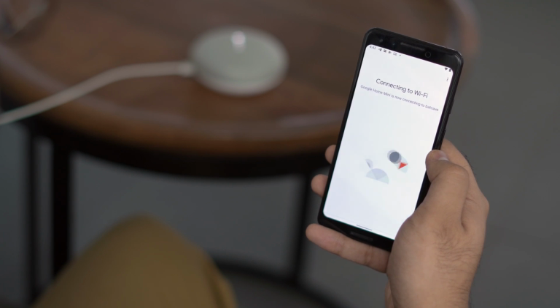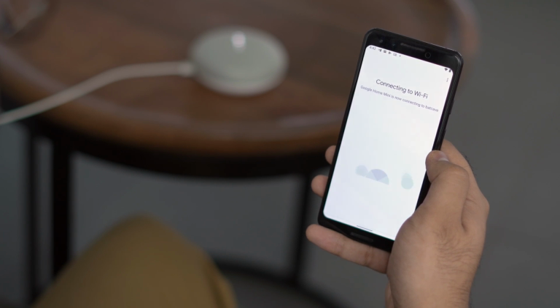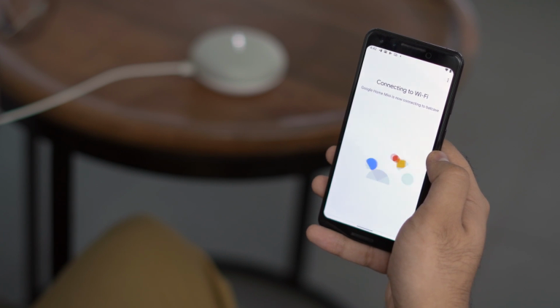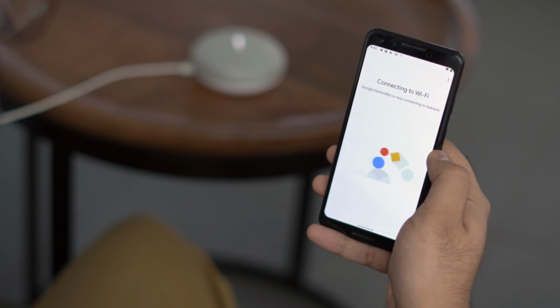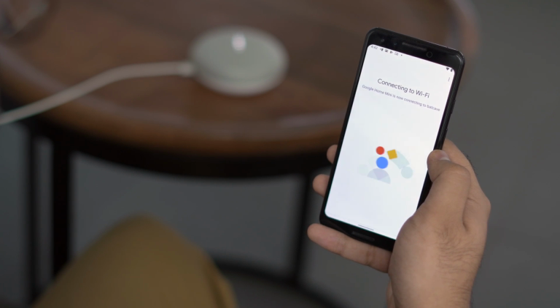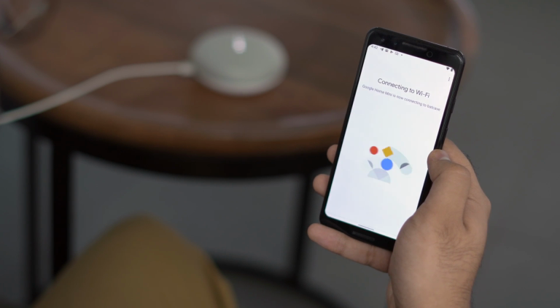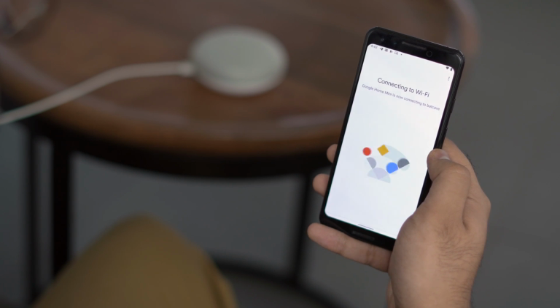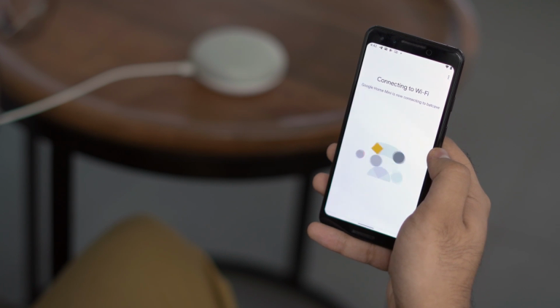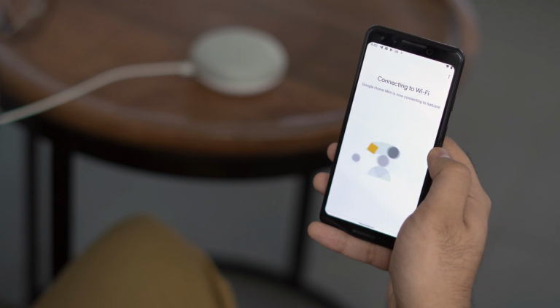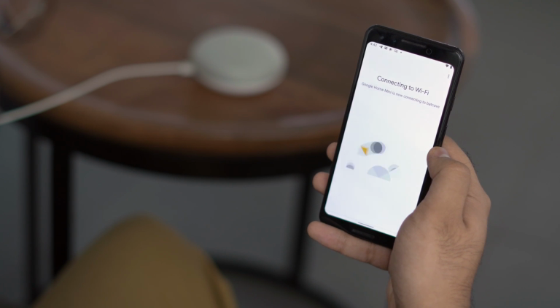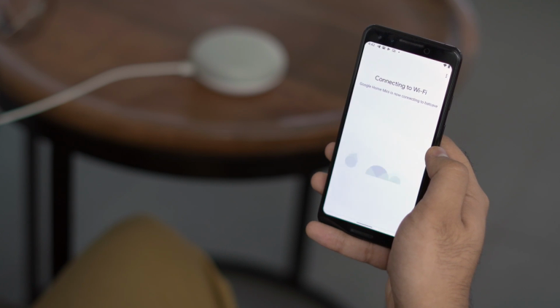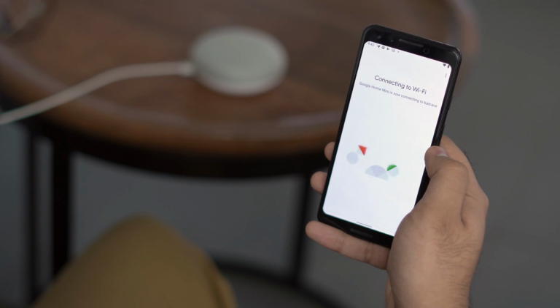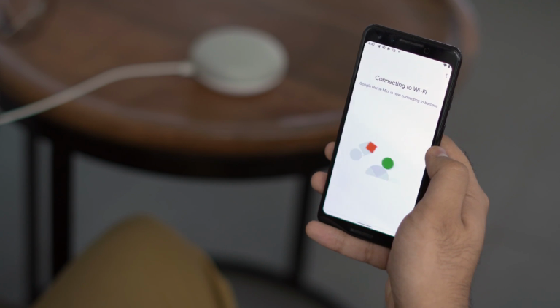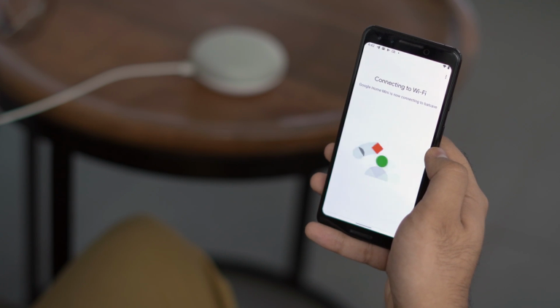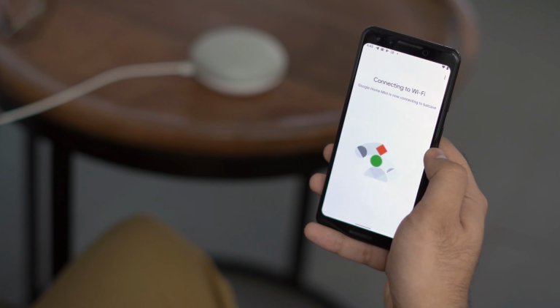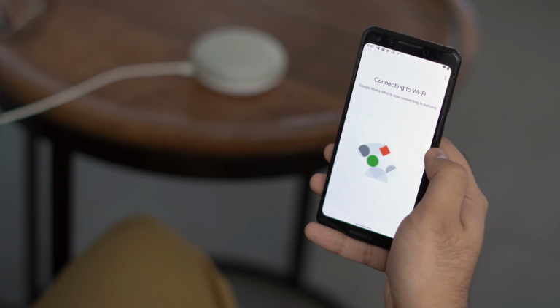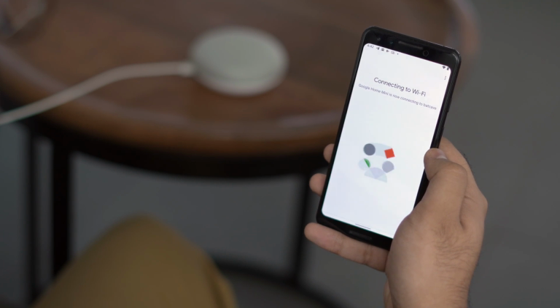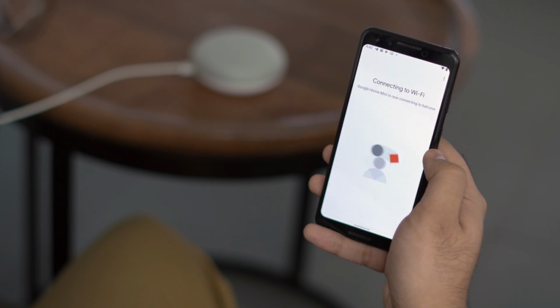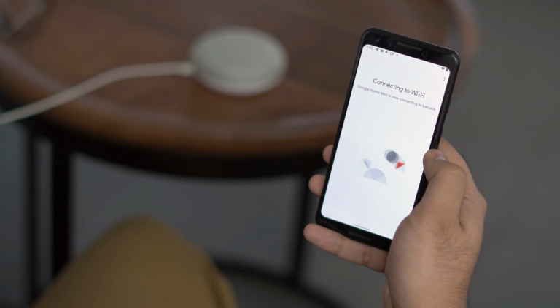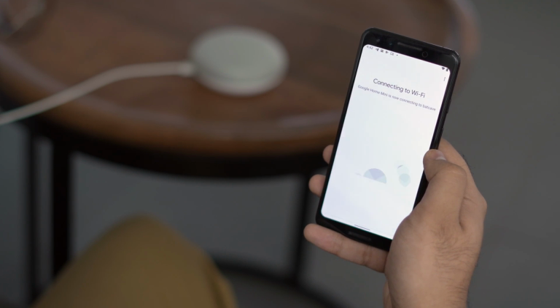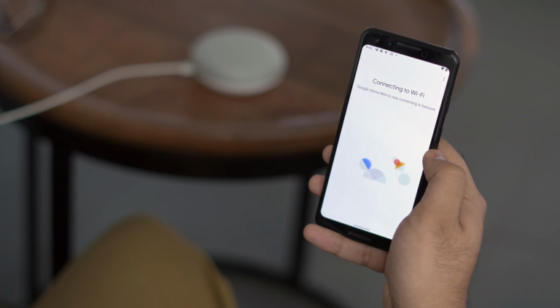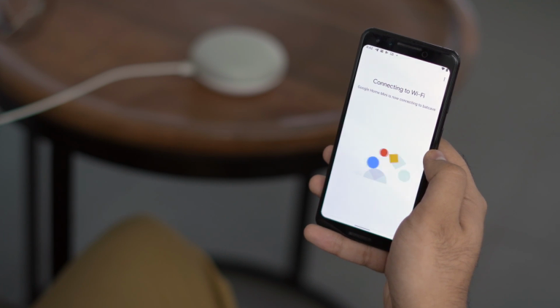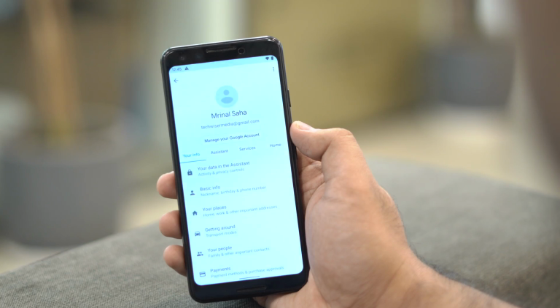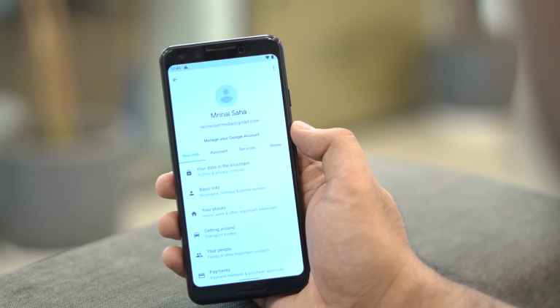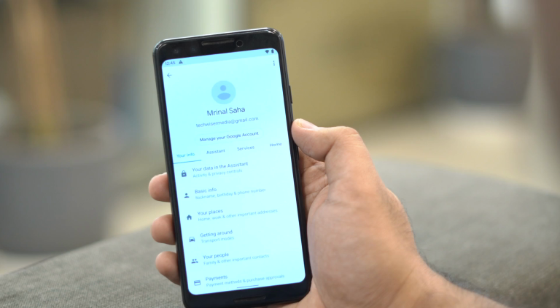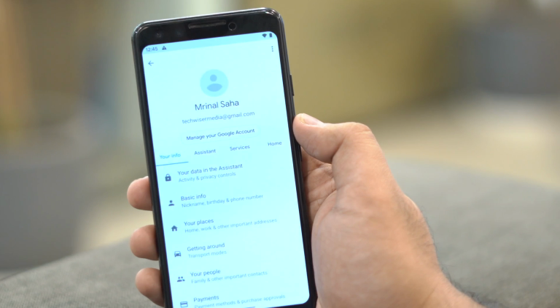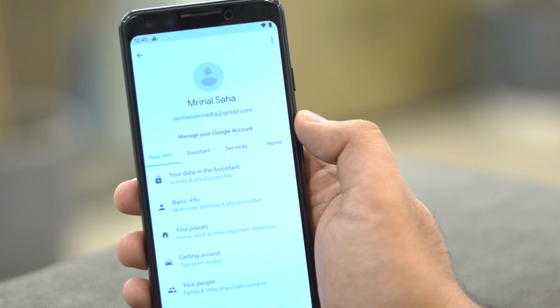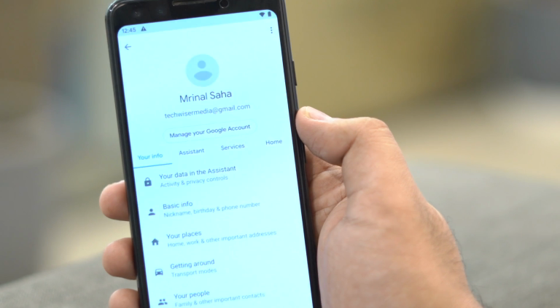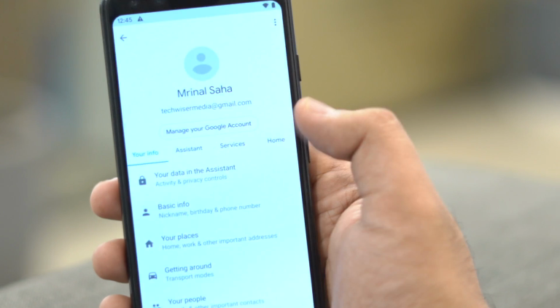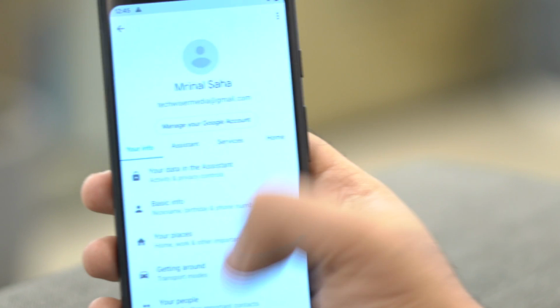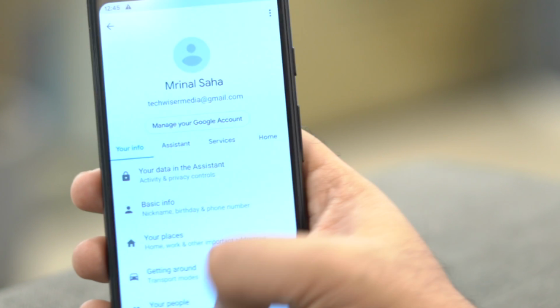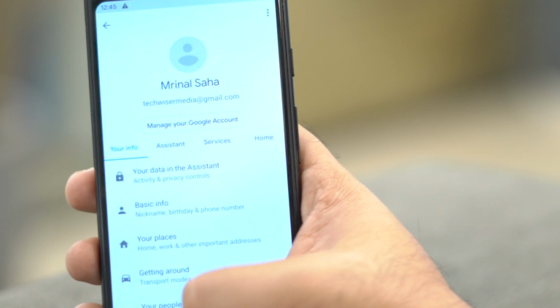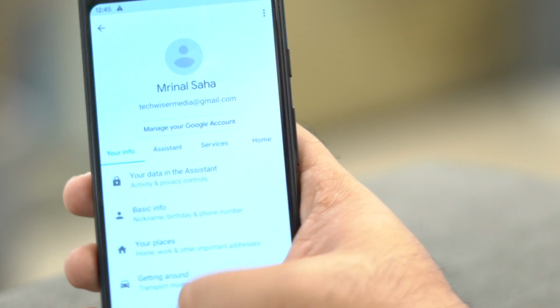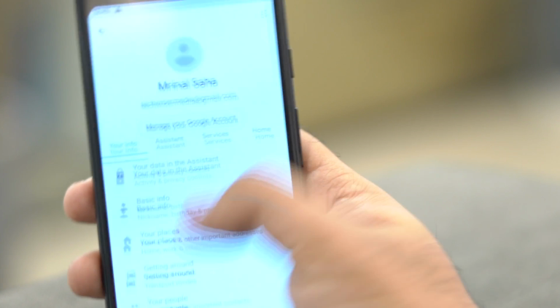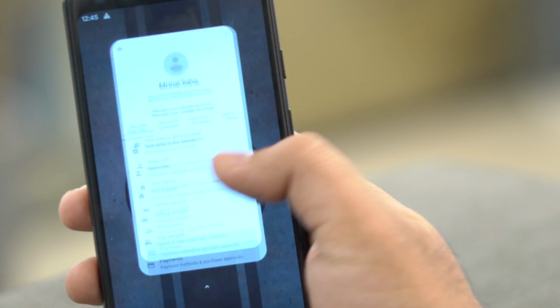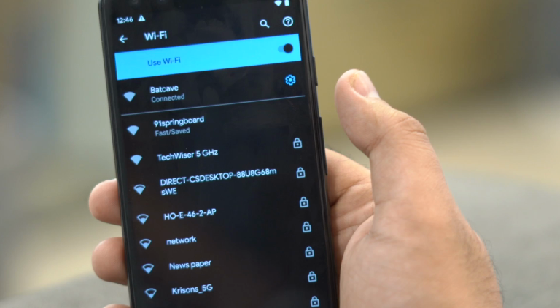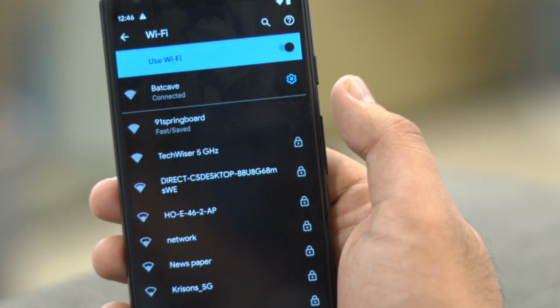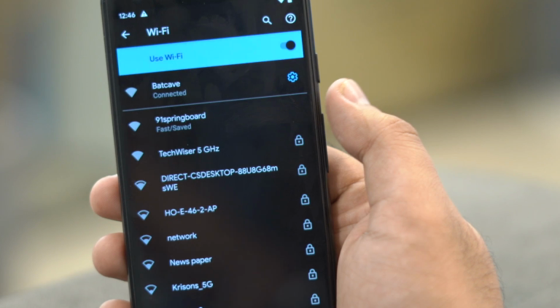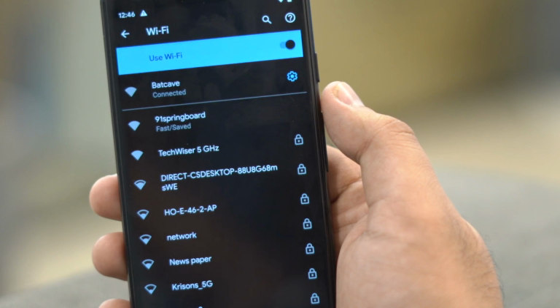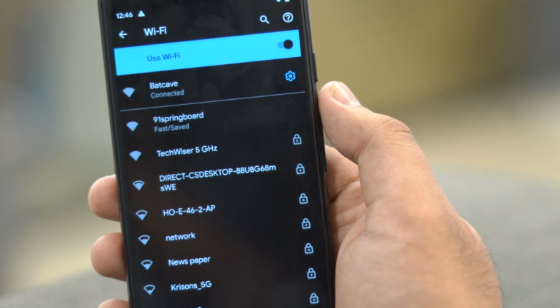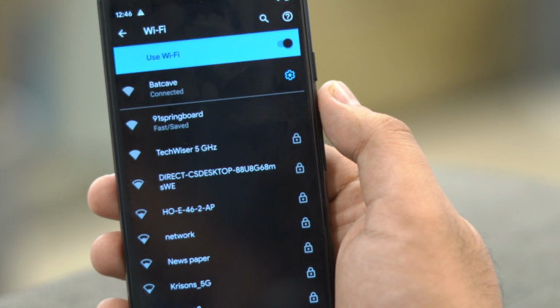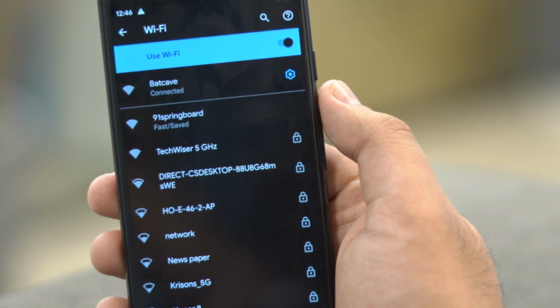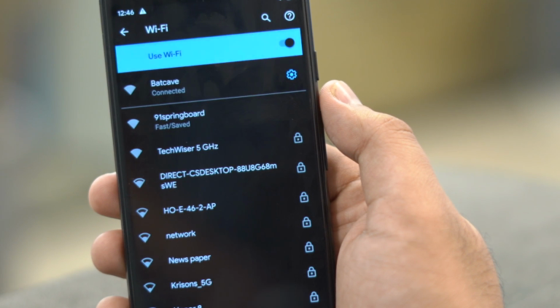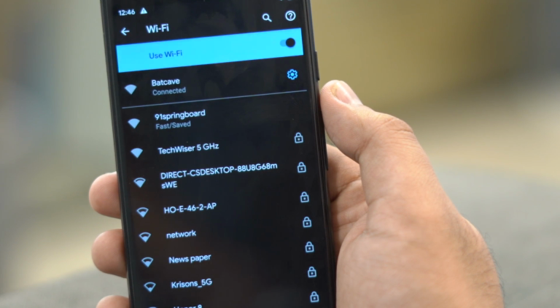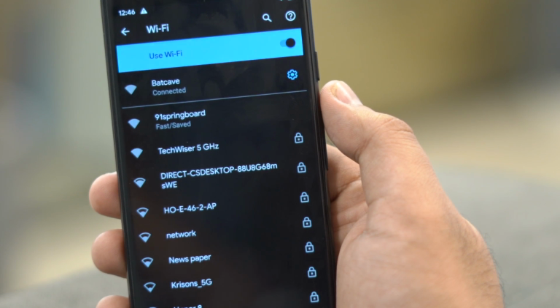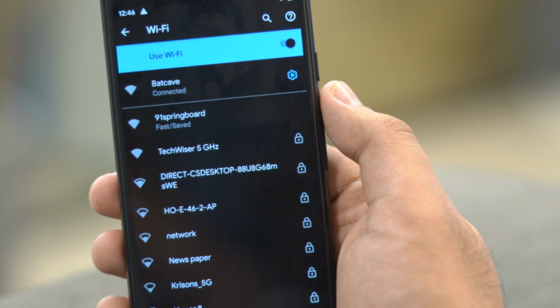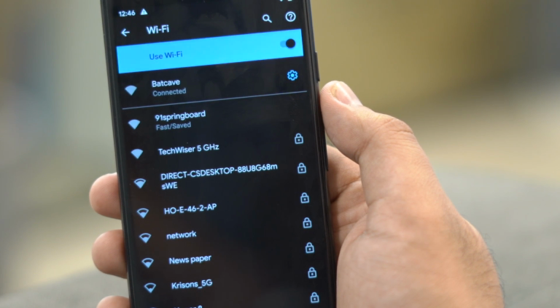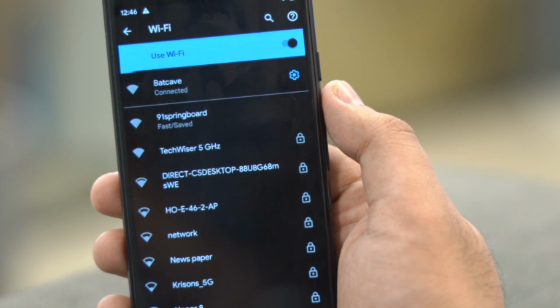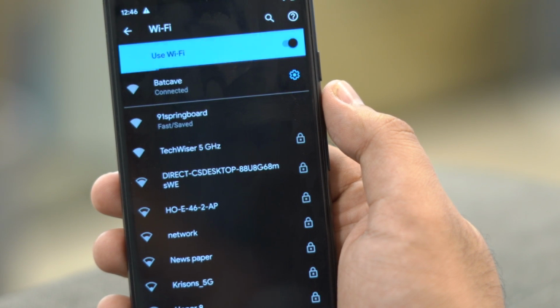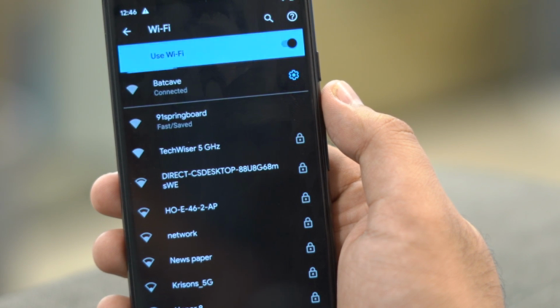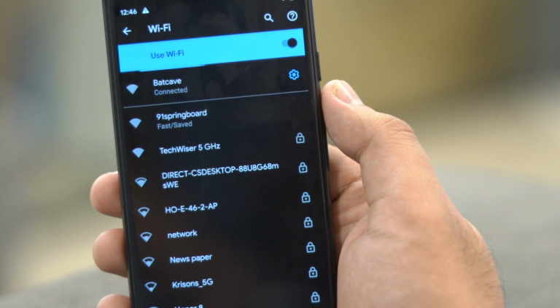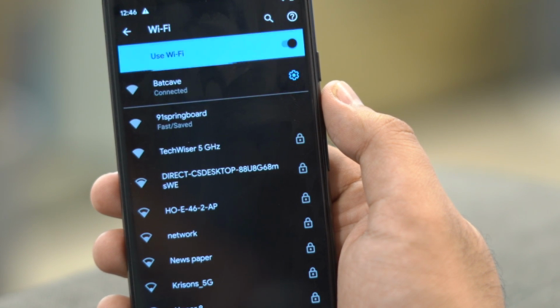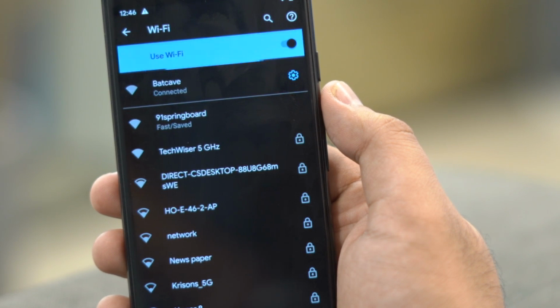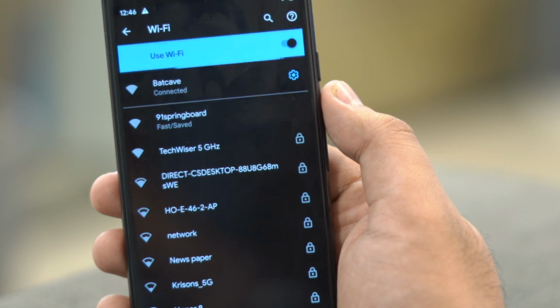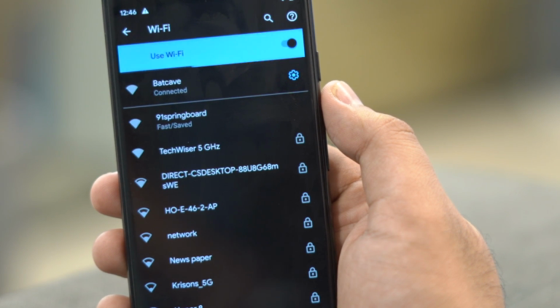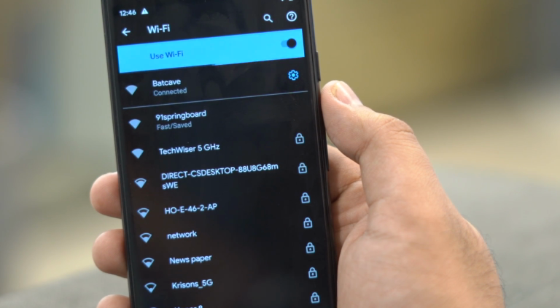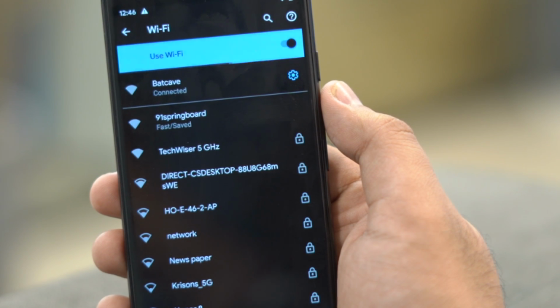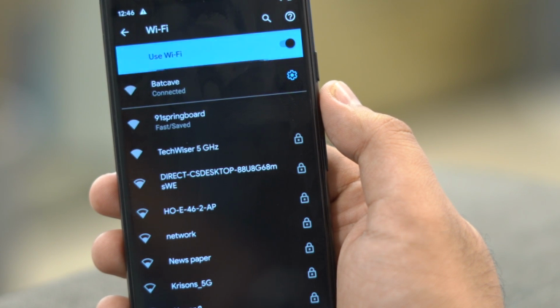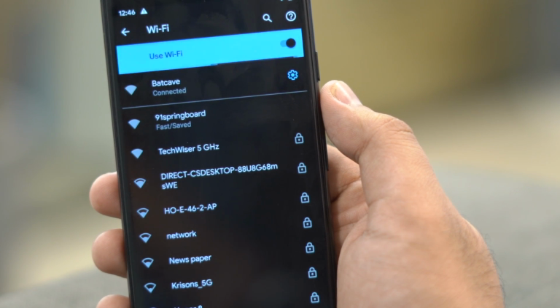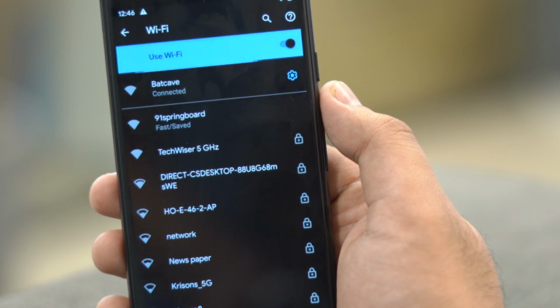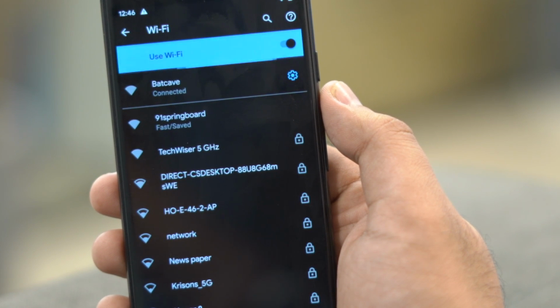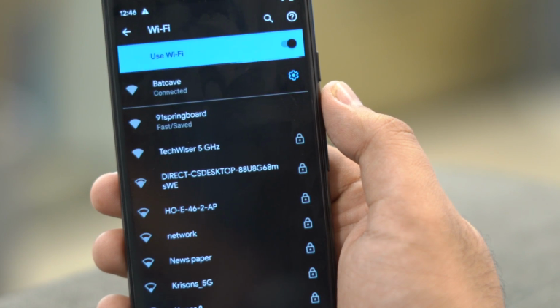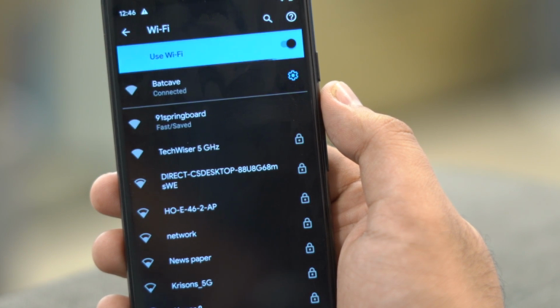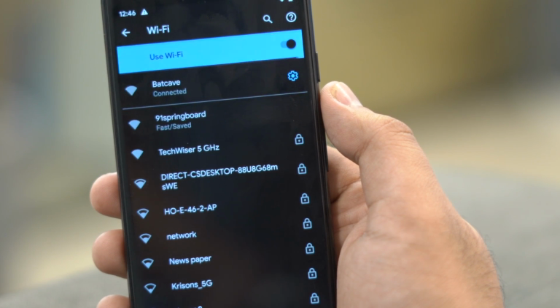Now head over to your Android TV settings and check if you're connected to the same Wi-Fi and email address. For me, it's the same Wi-Fi and email.